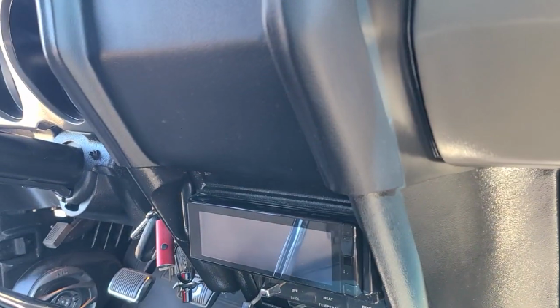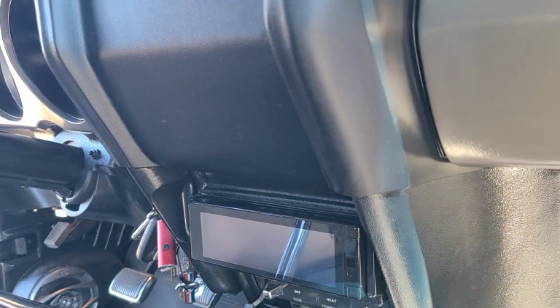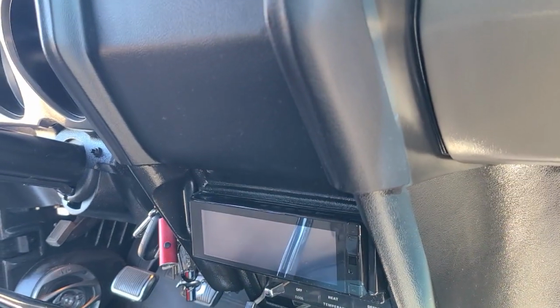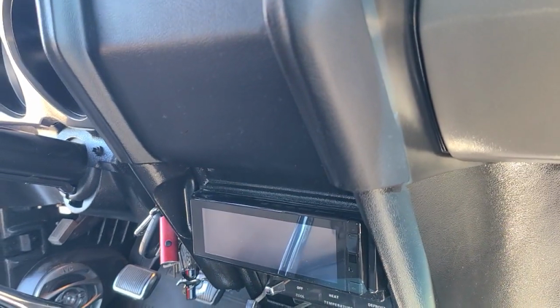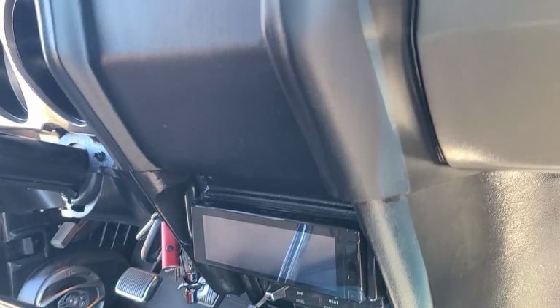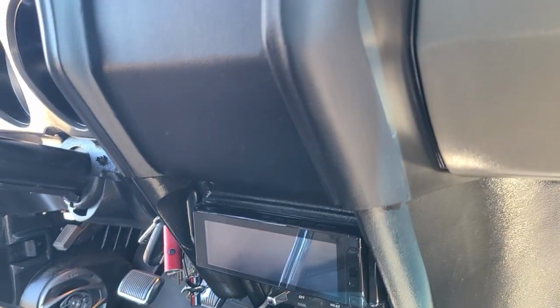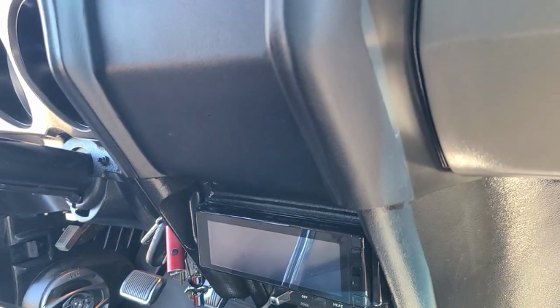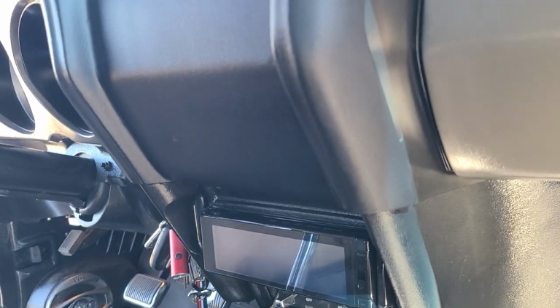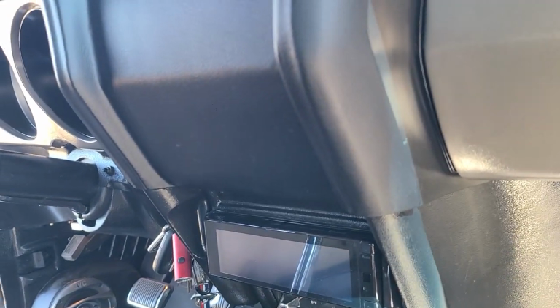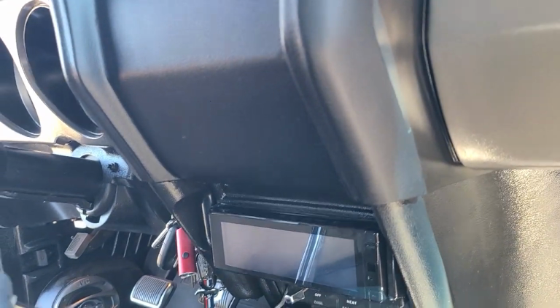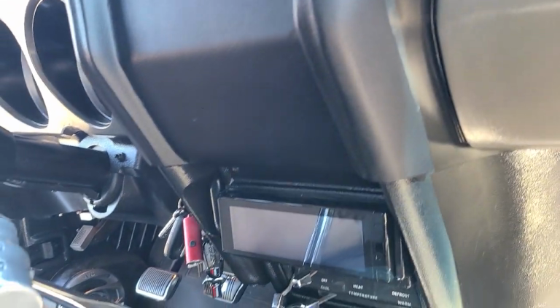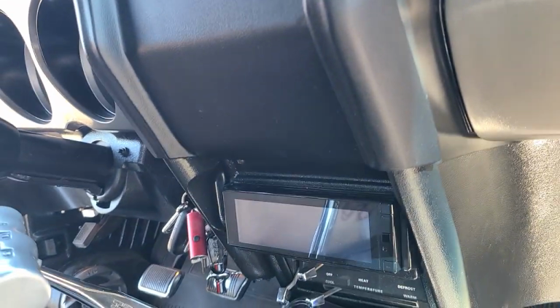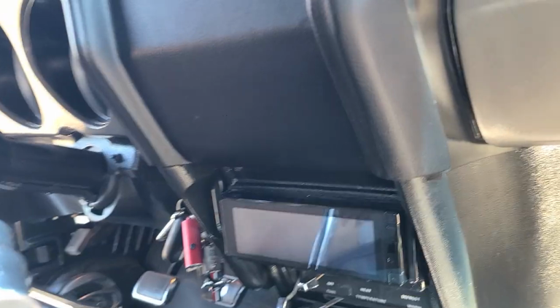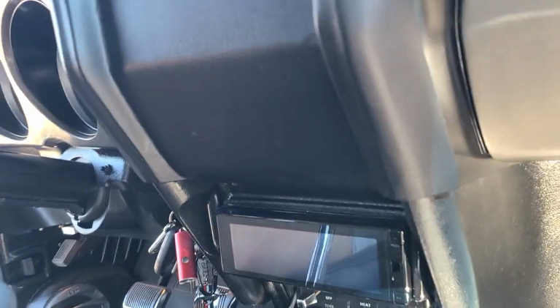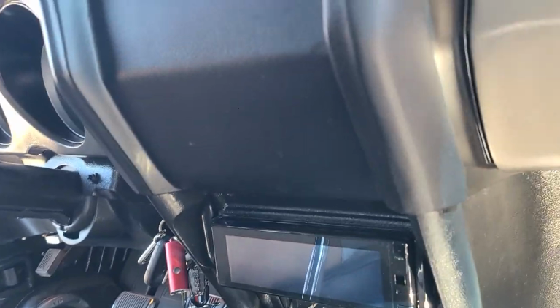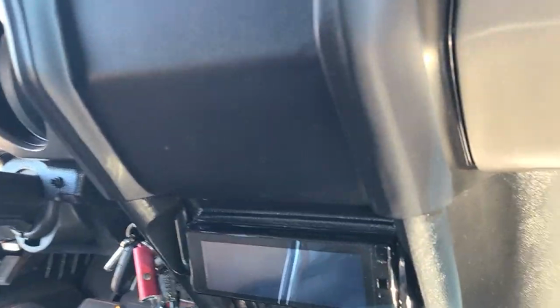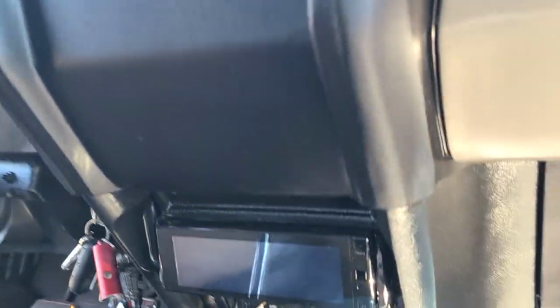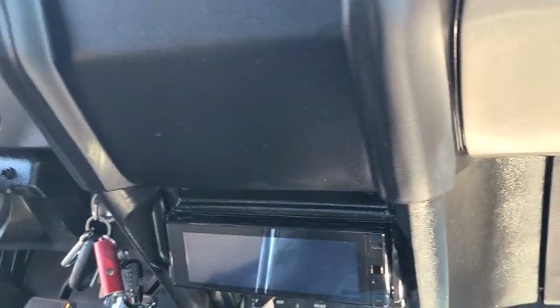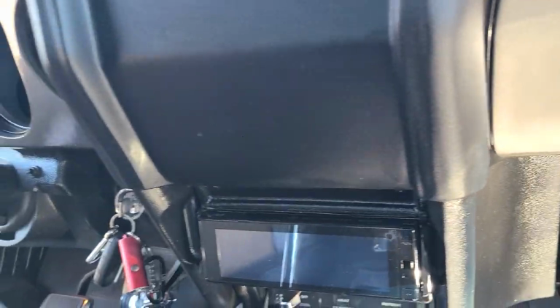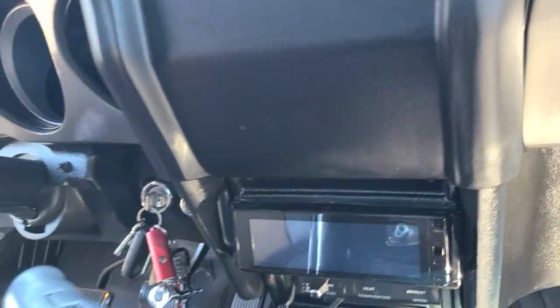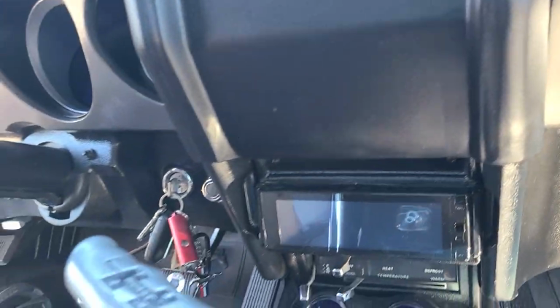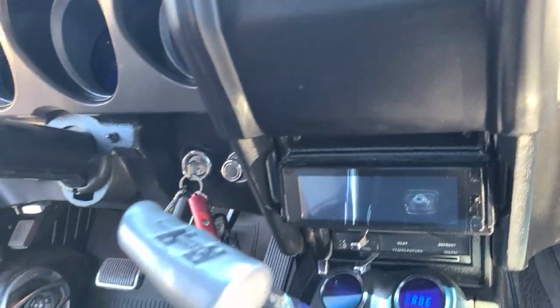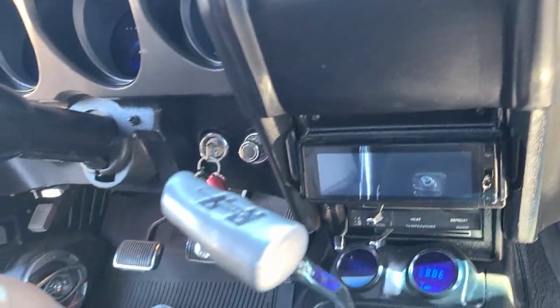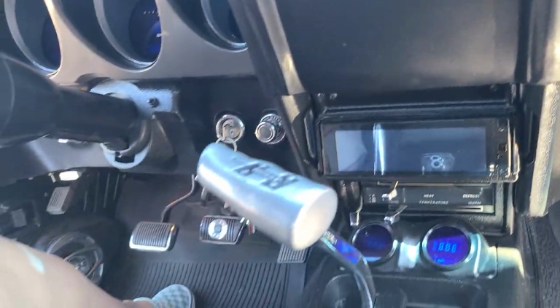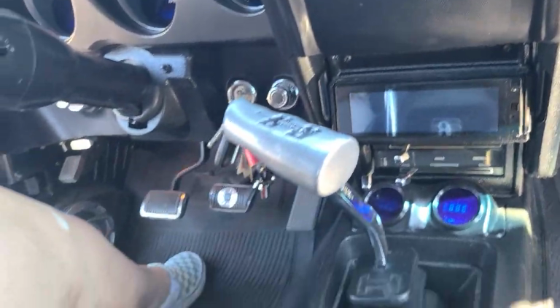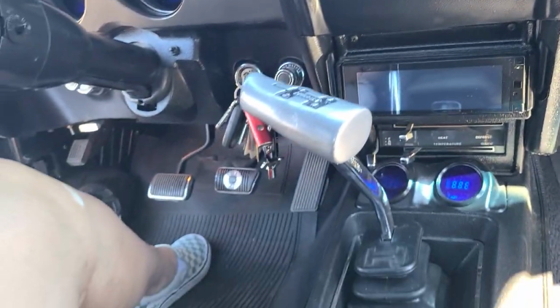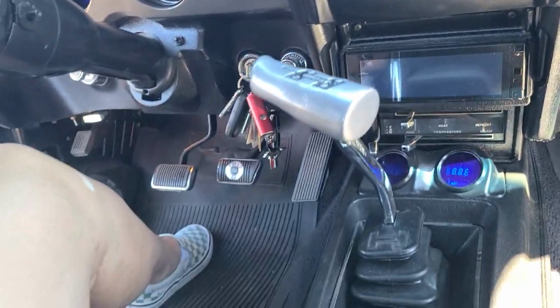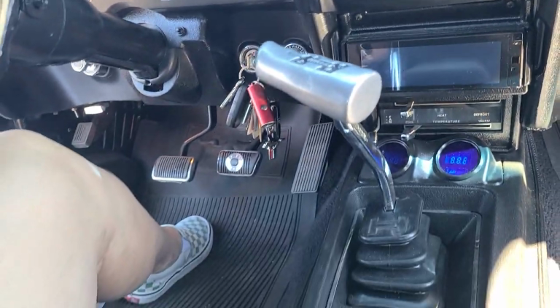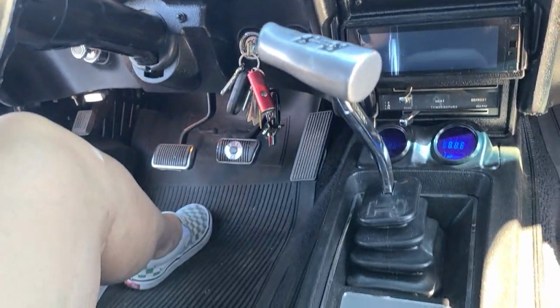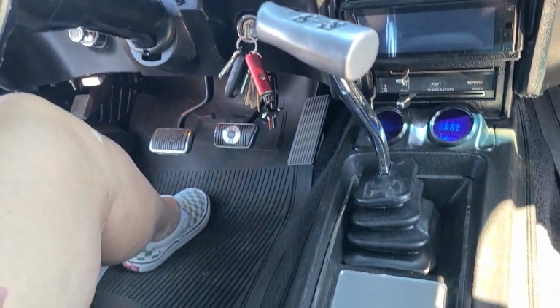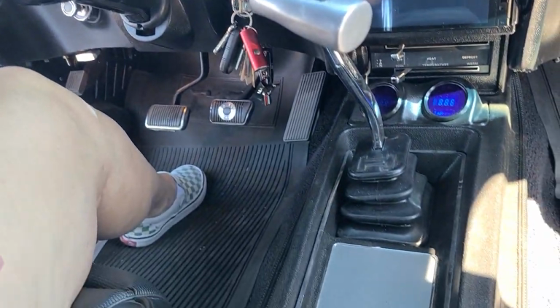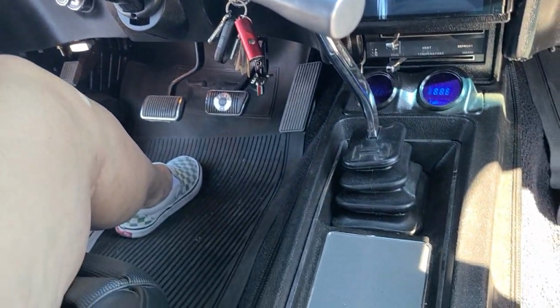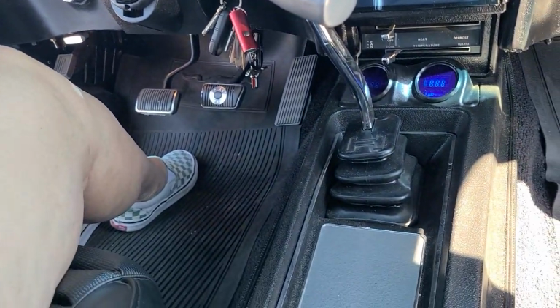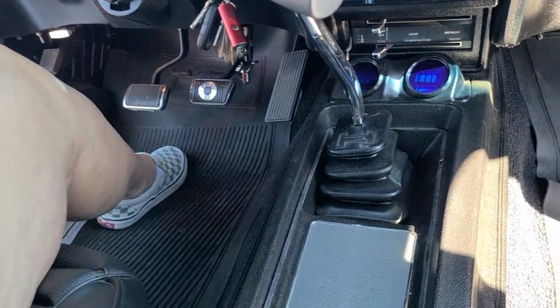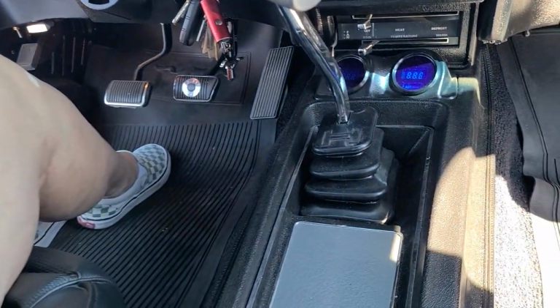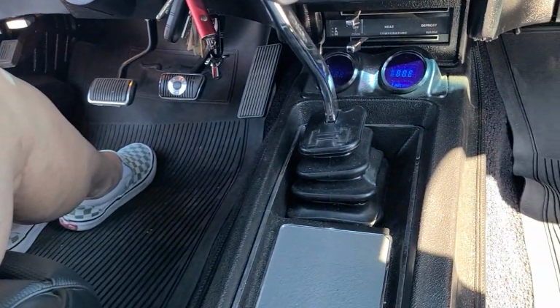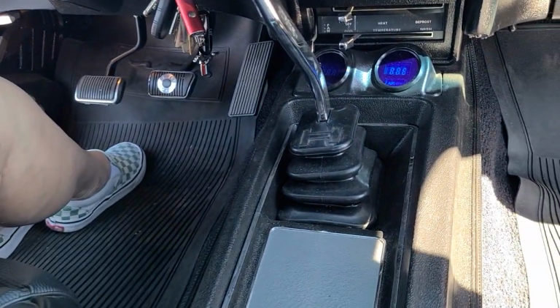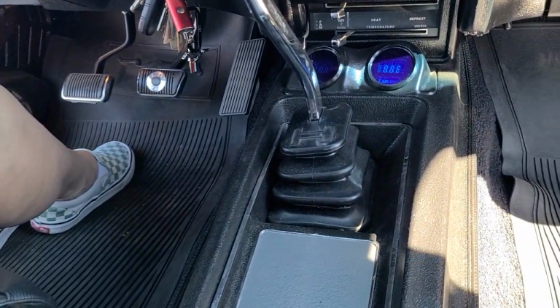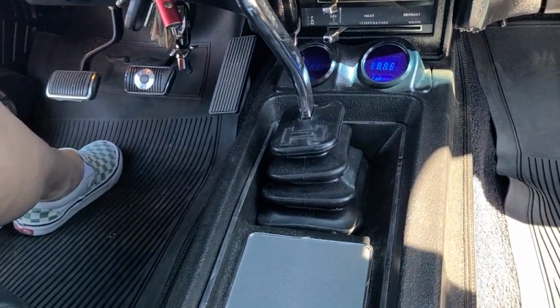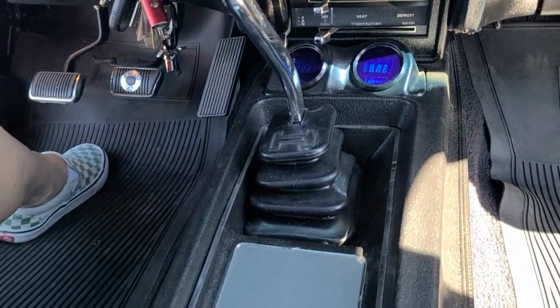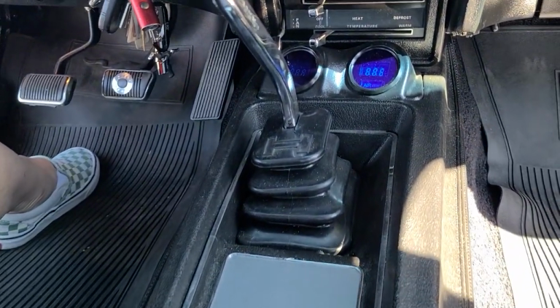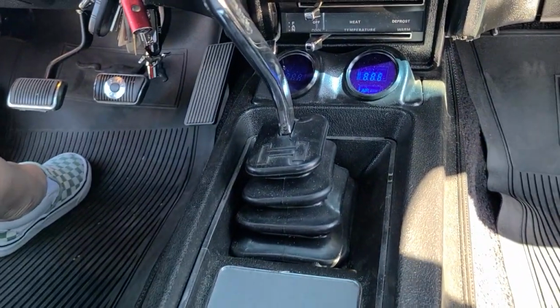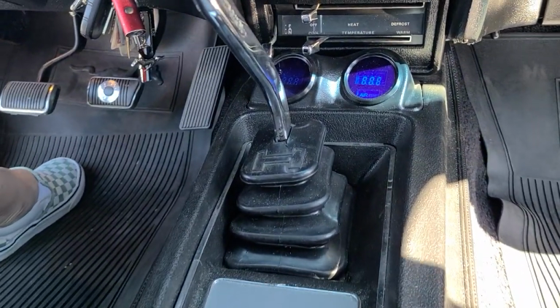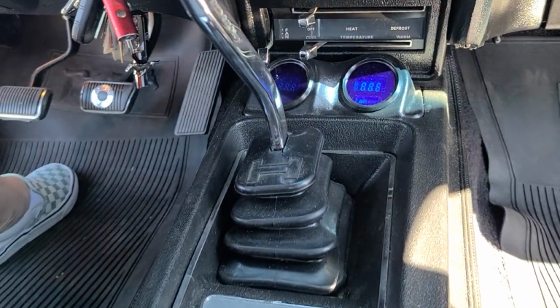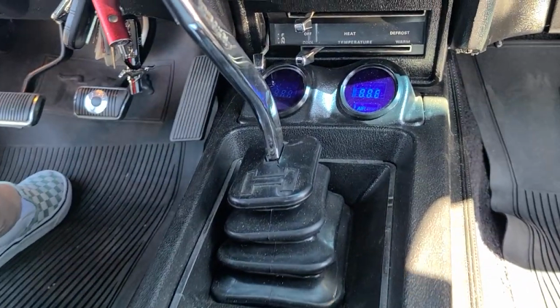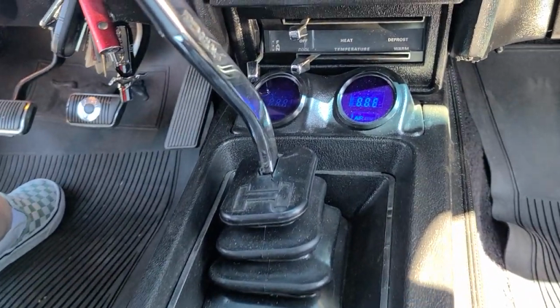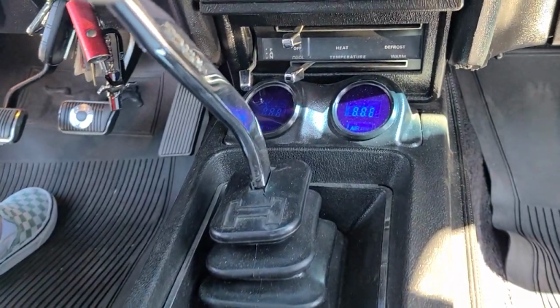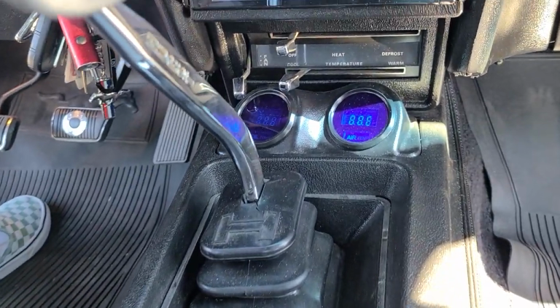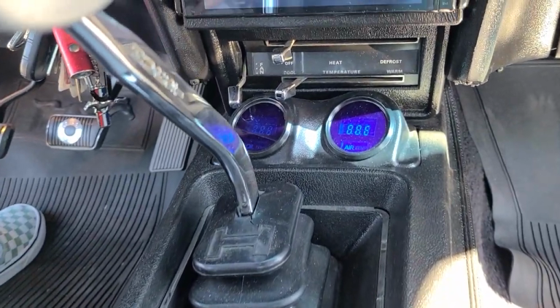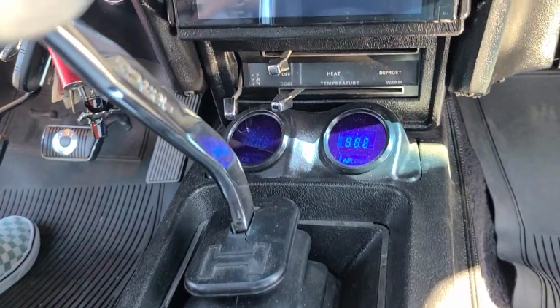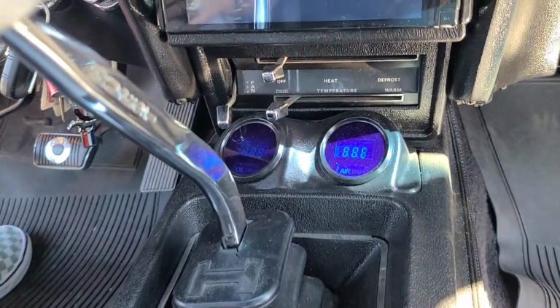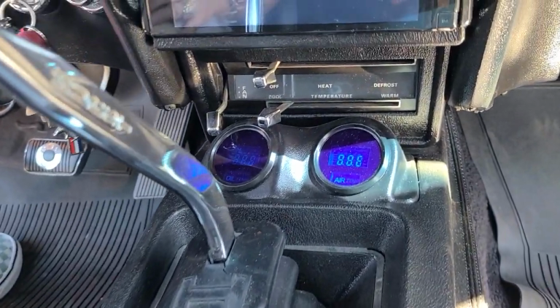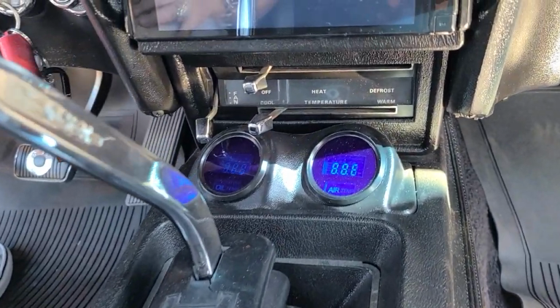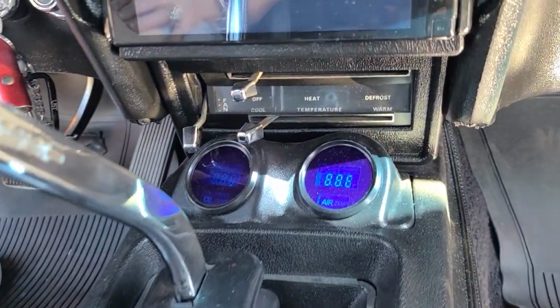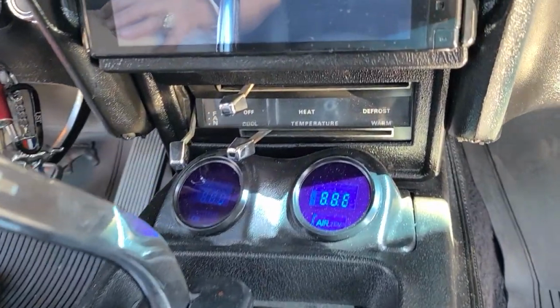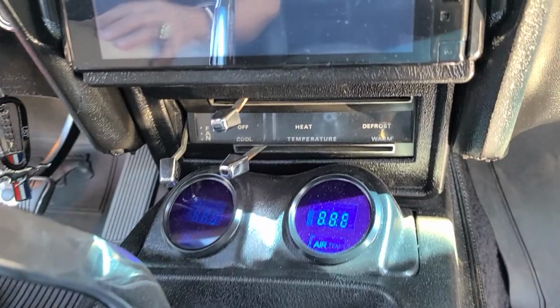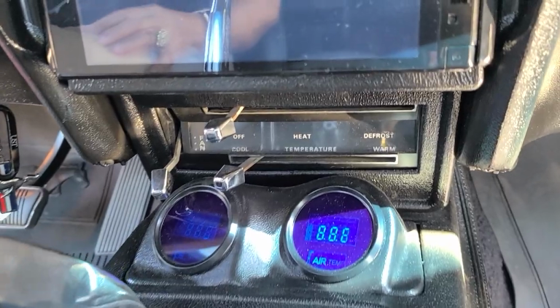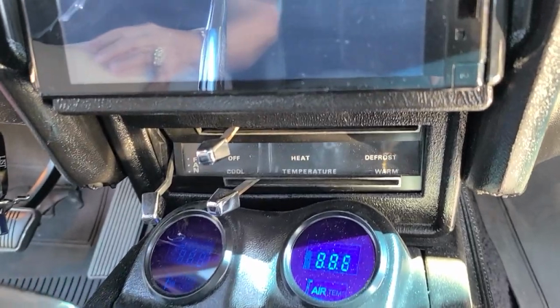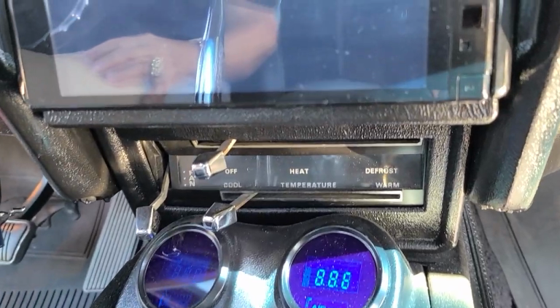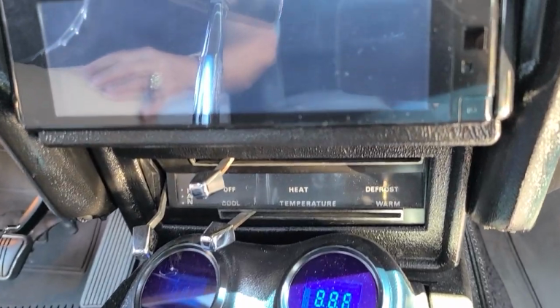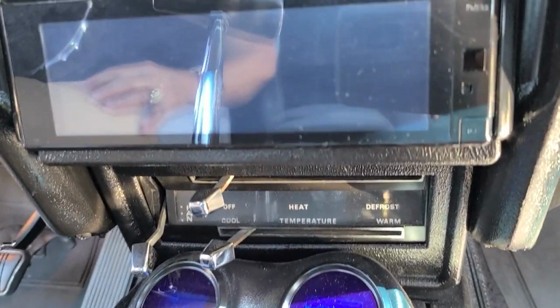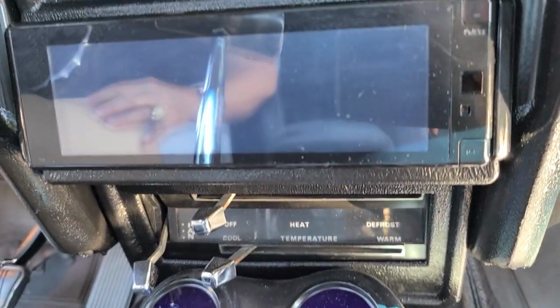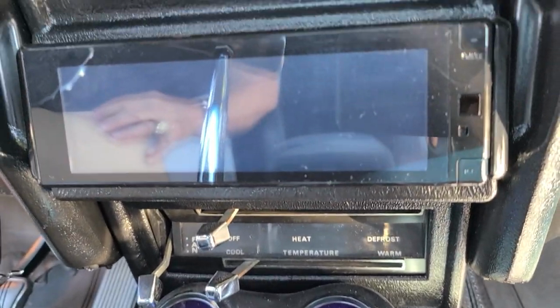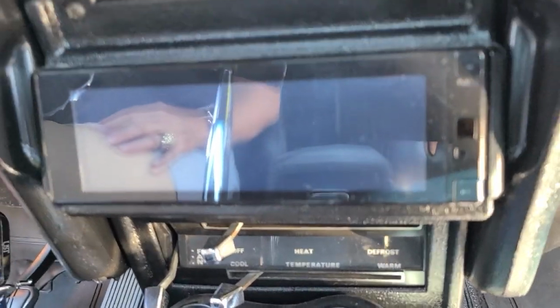This is a four speed, huh? A little hard to drive, but it's a lot of fun.